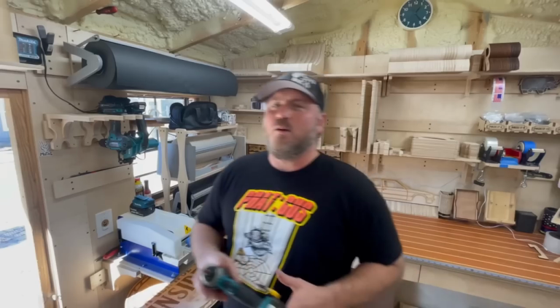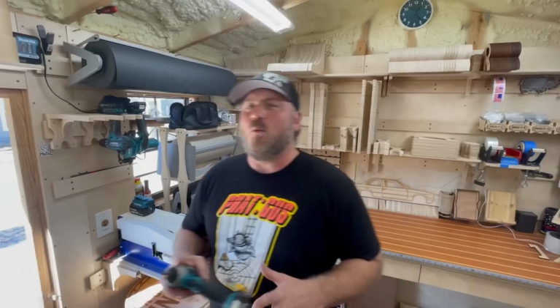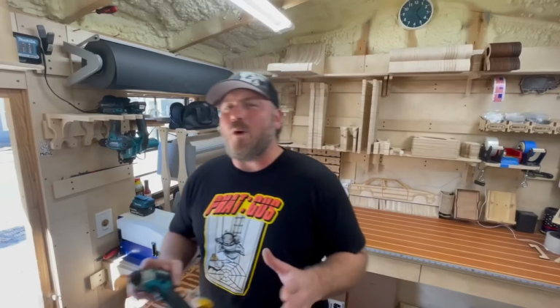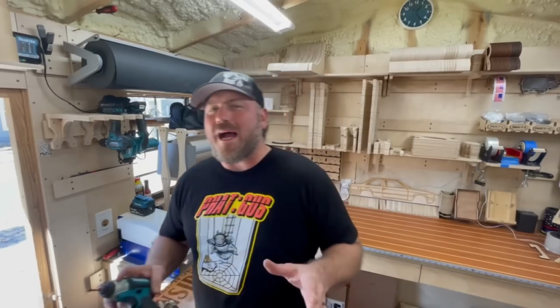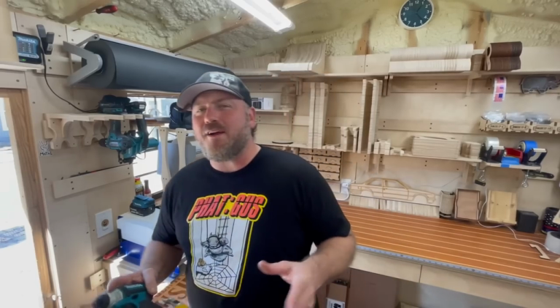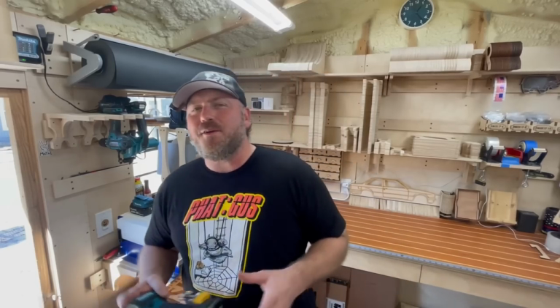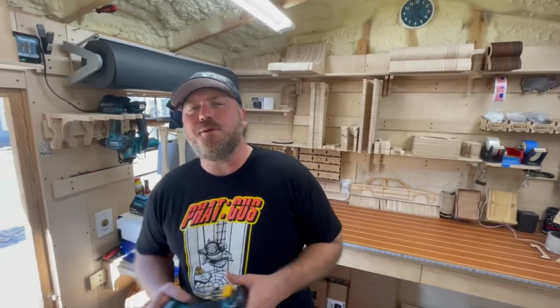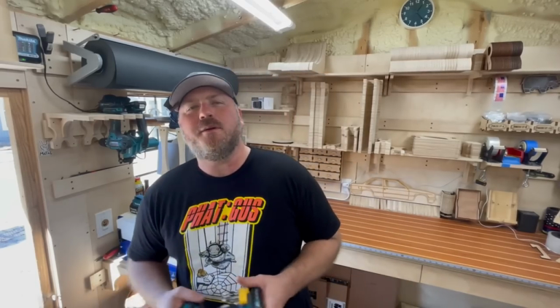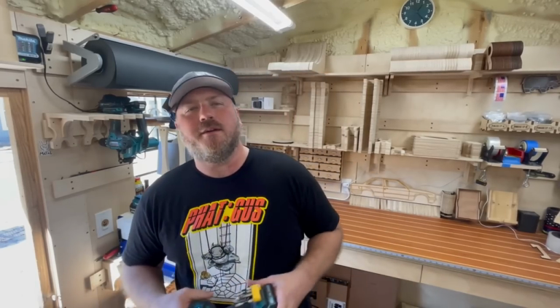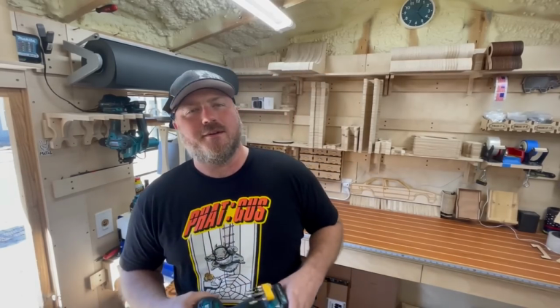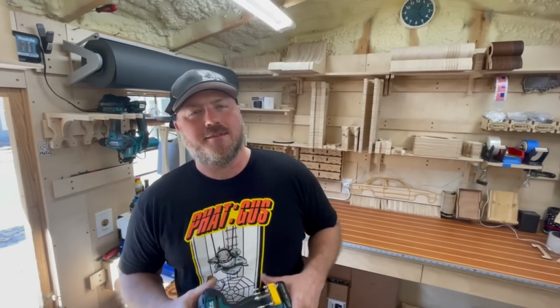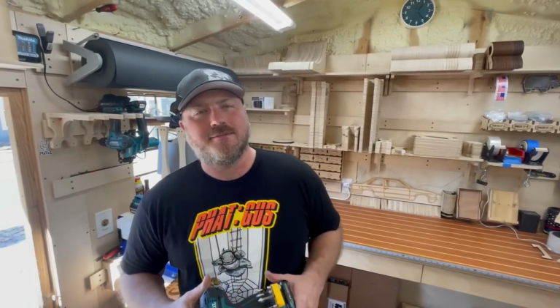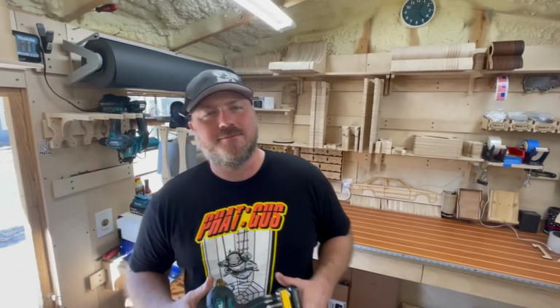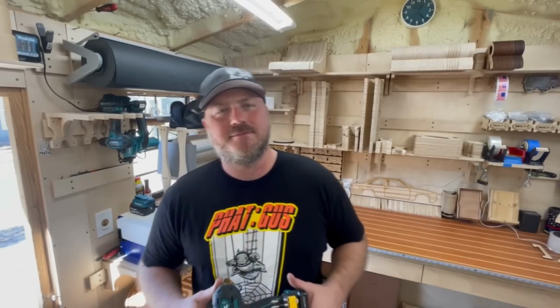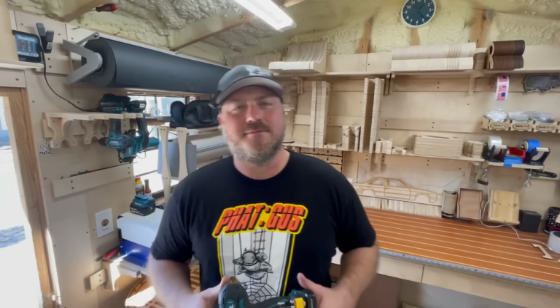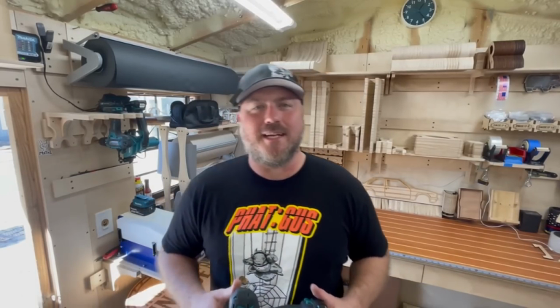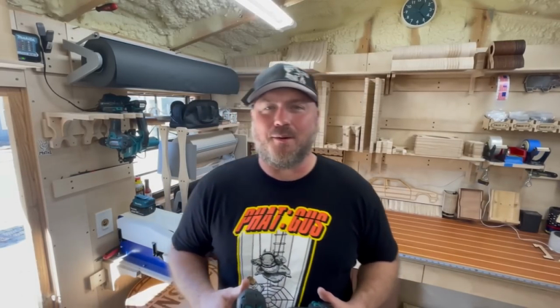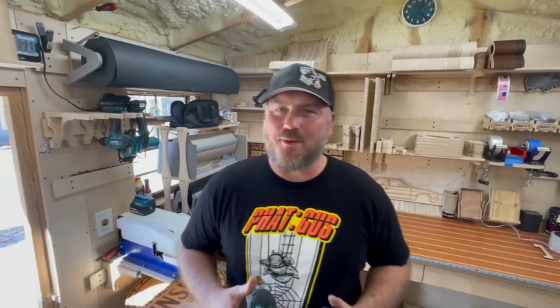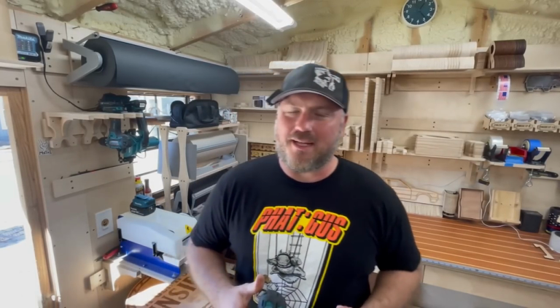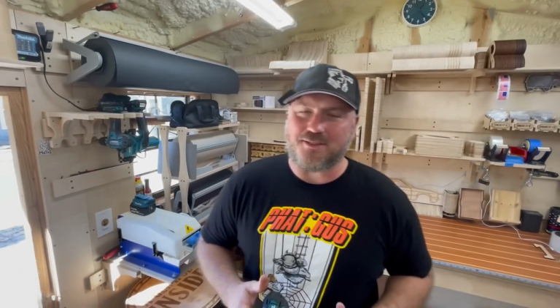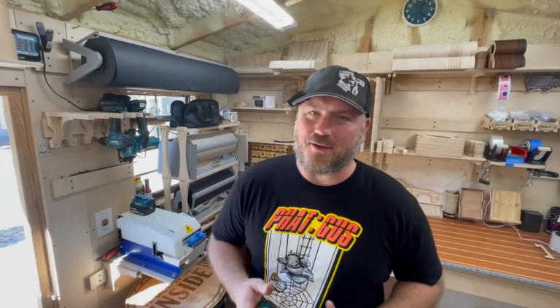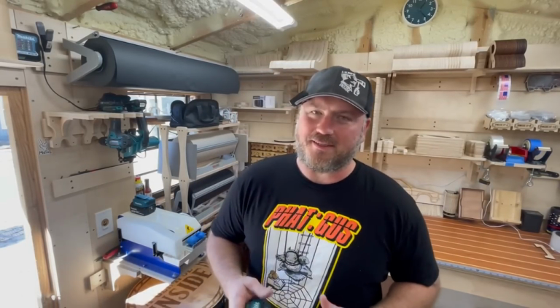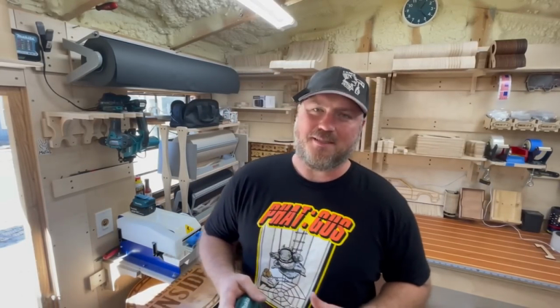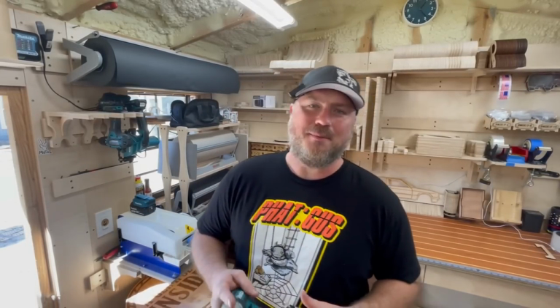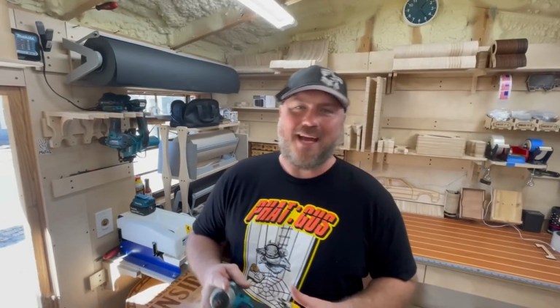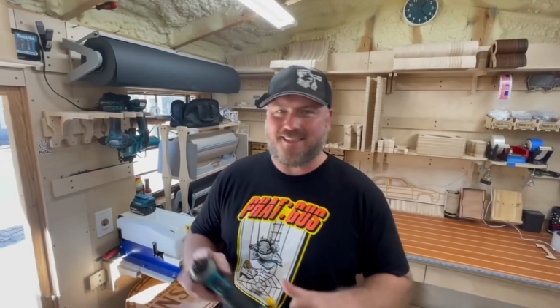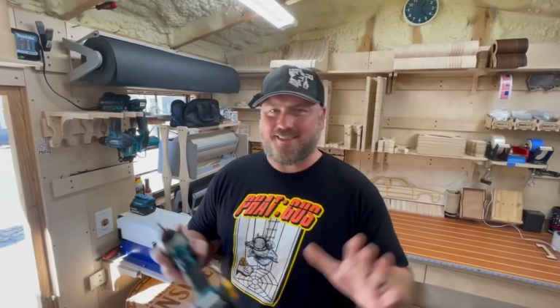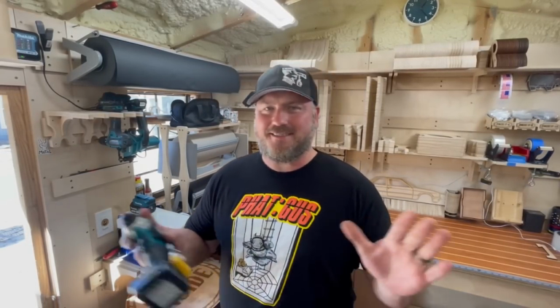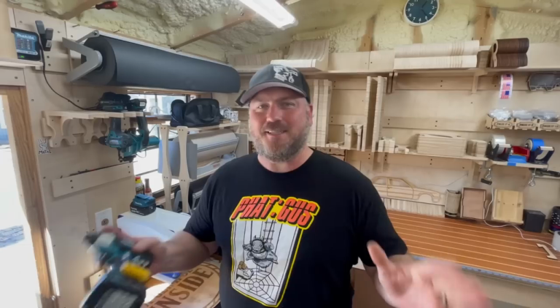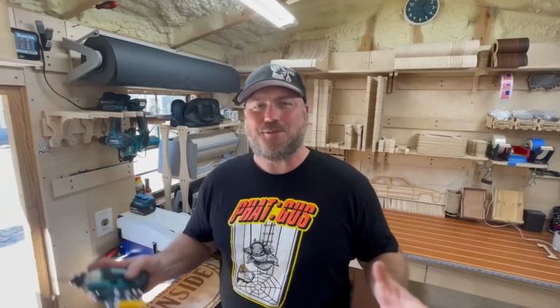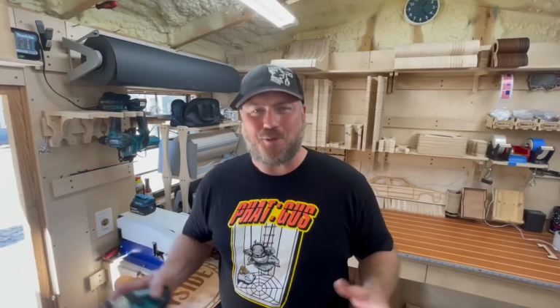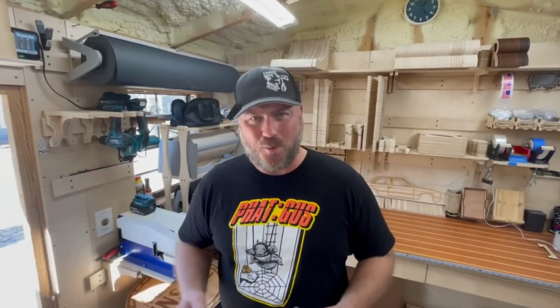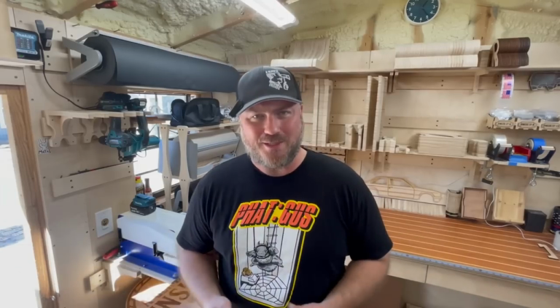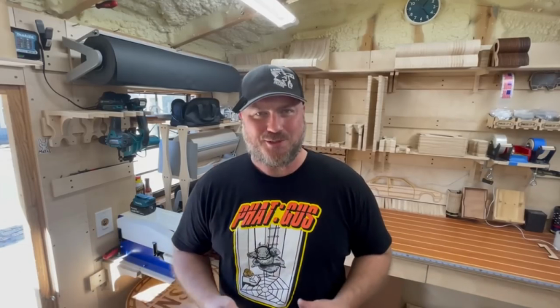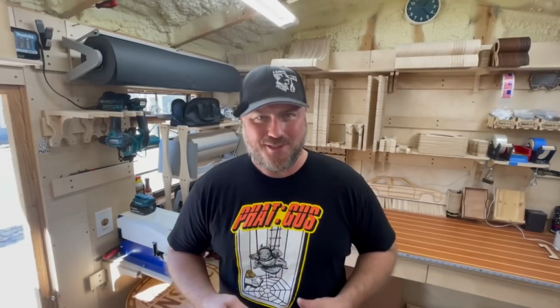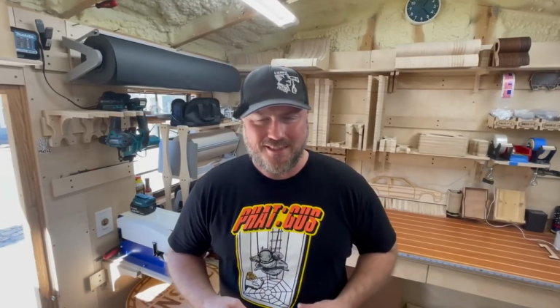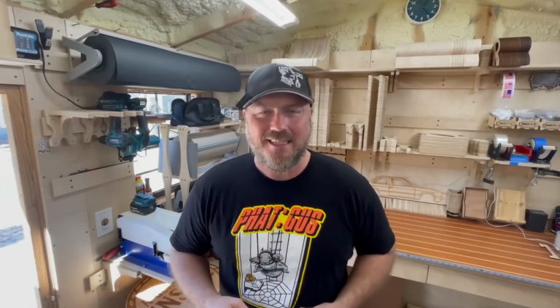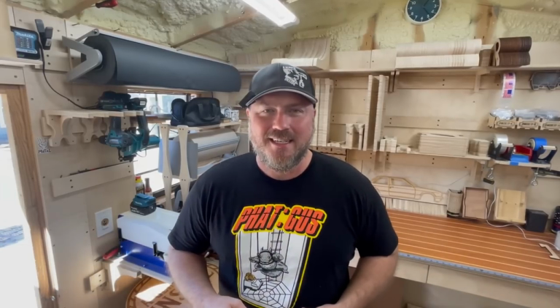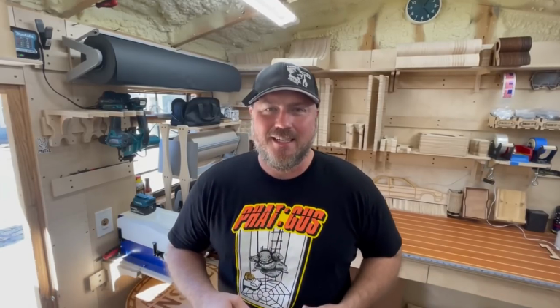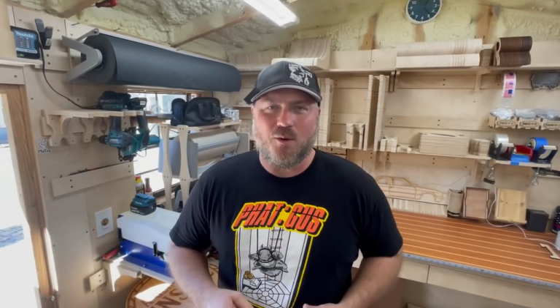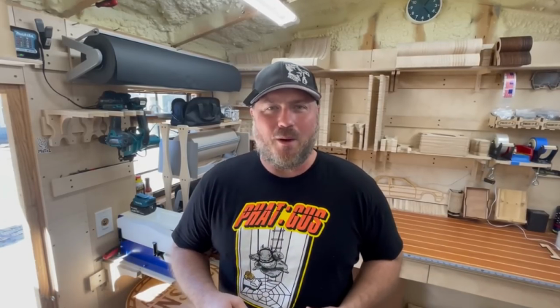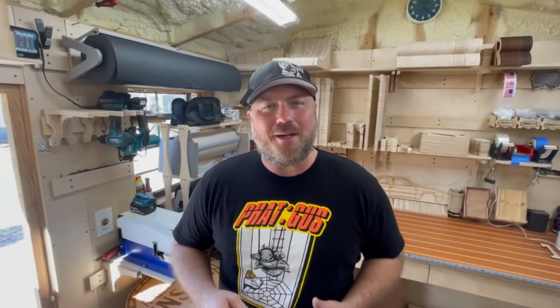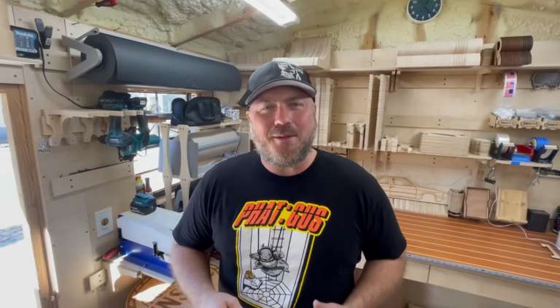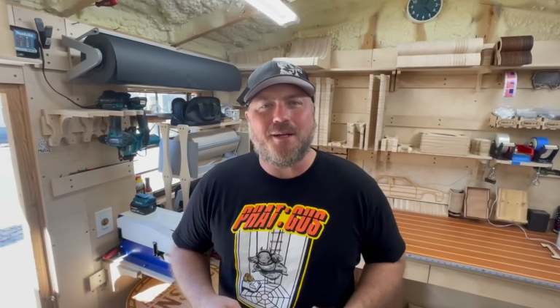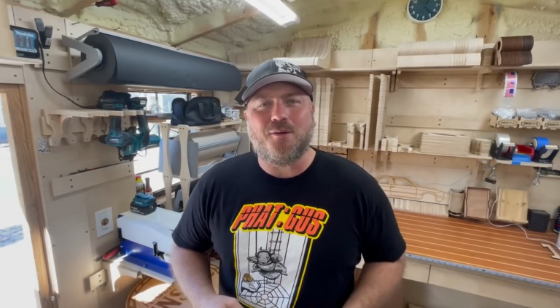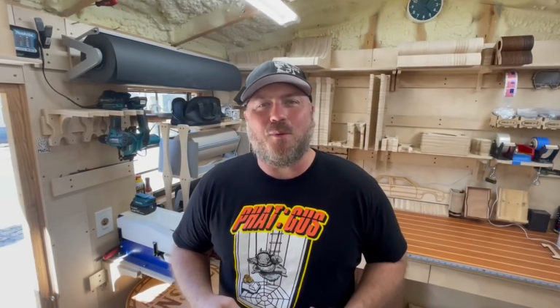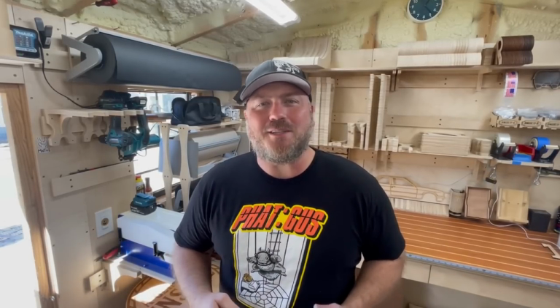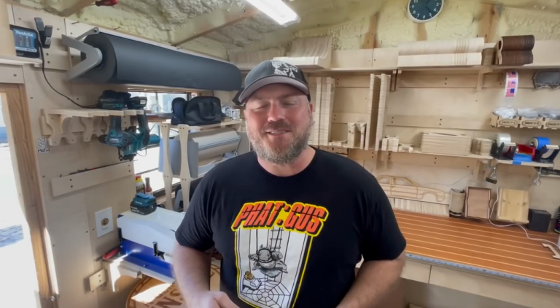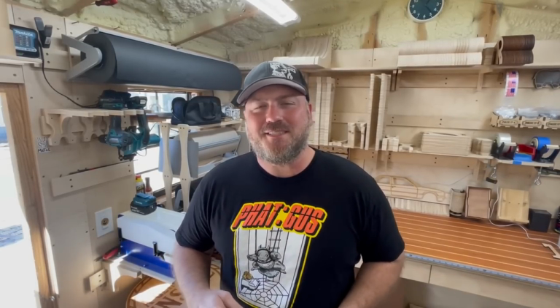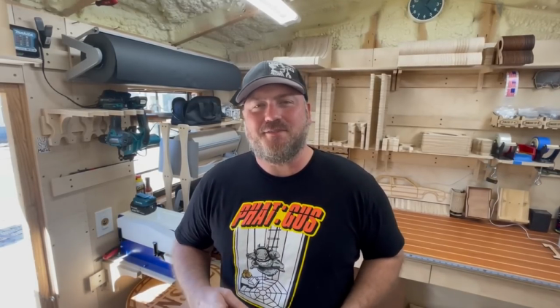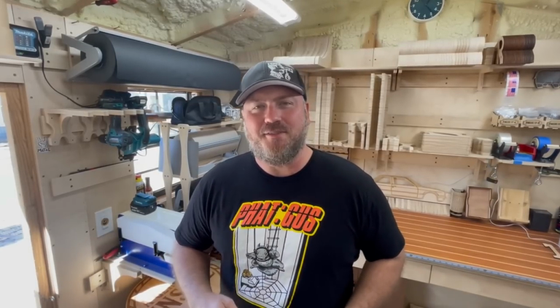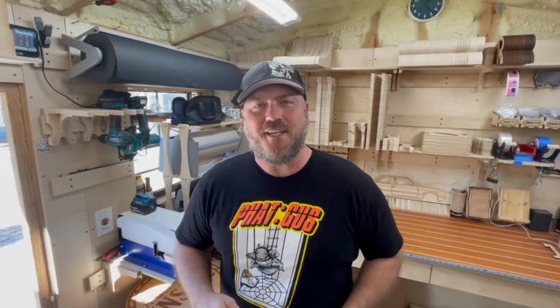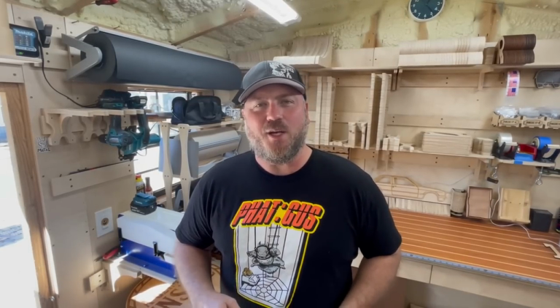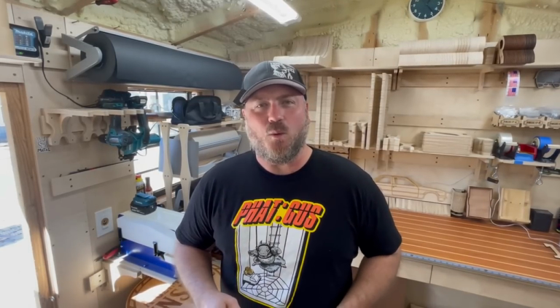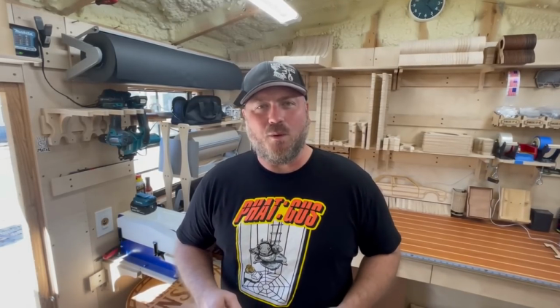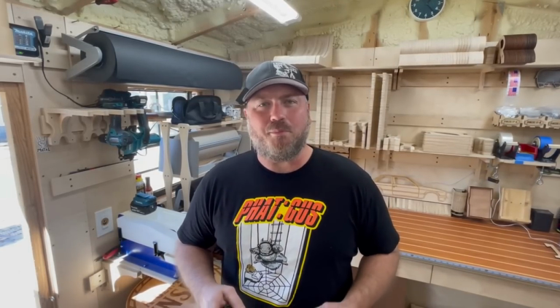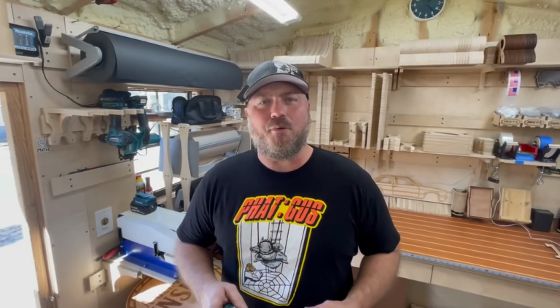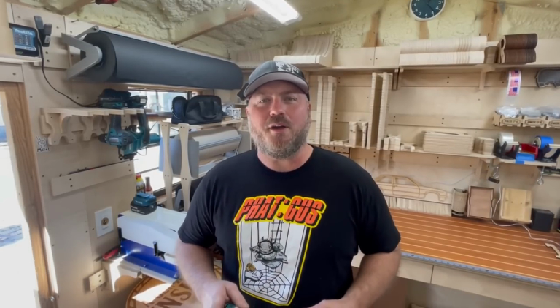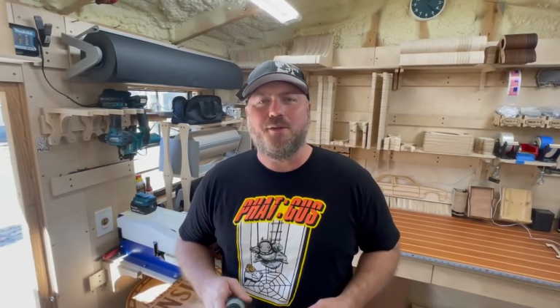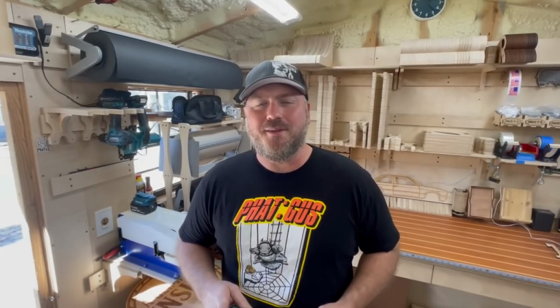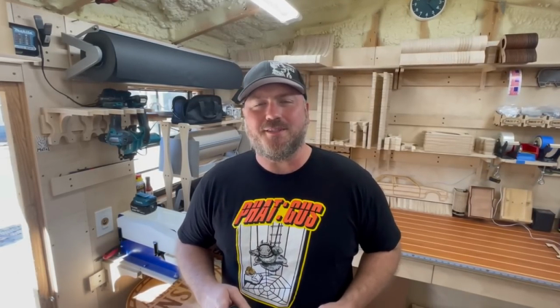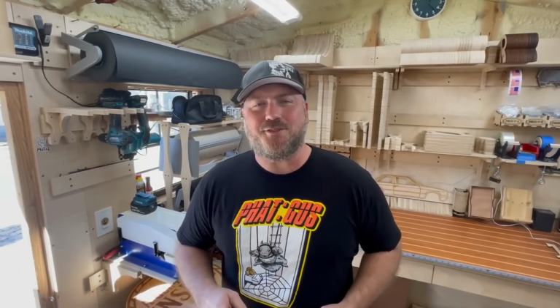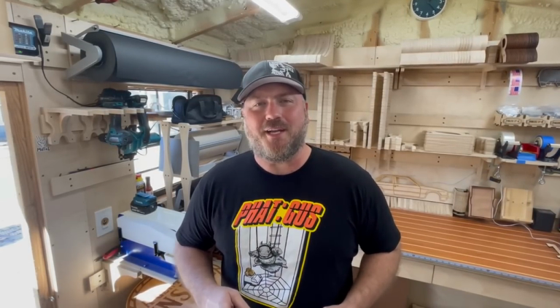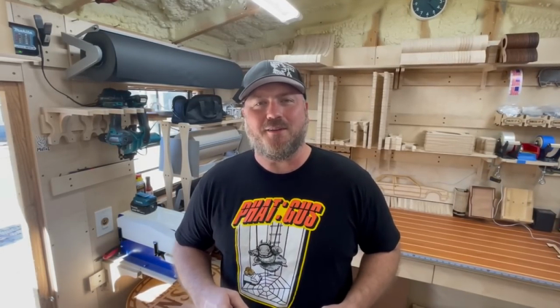Why are you here? Now we're not talking some existential question — why are you here watching this video? What brought you to this channel?